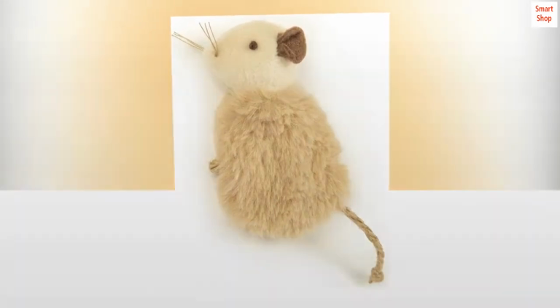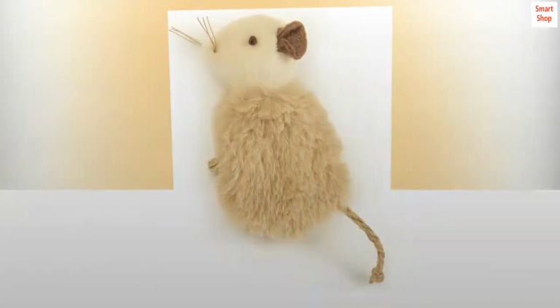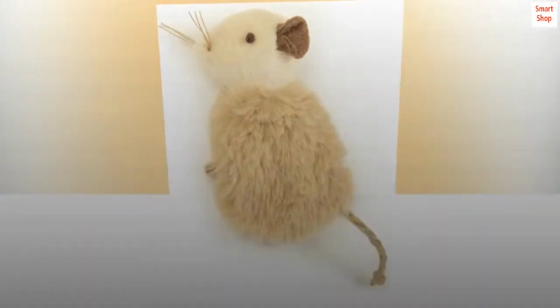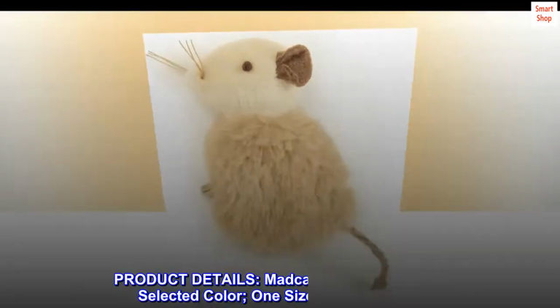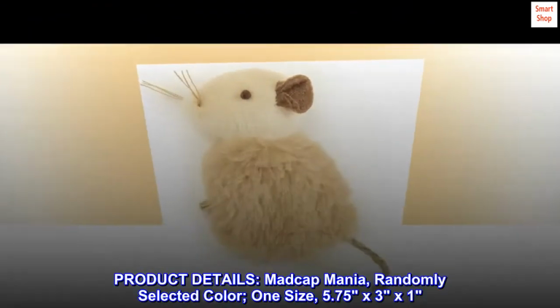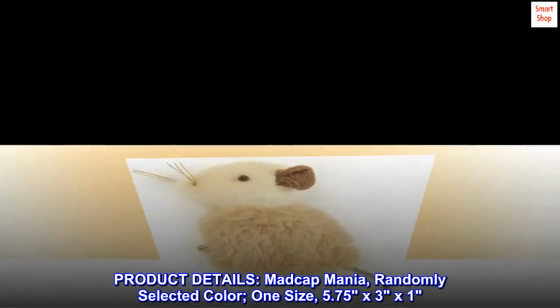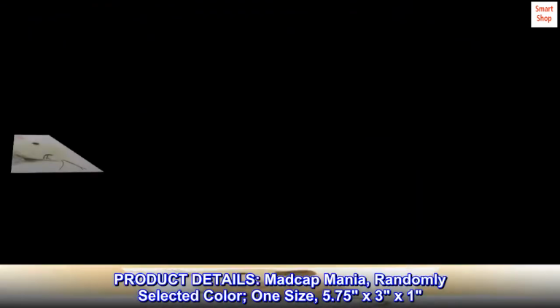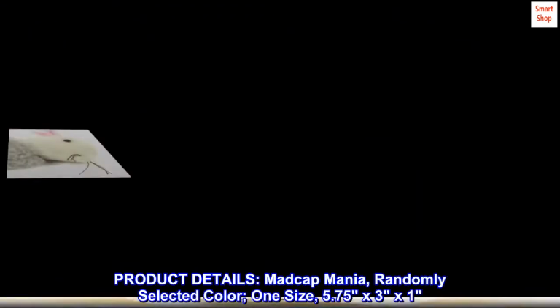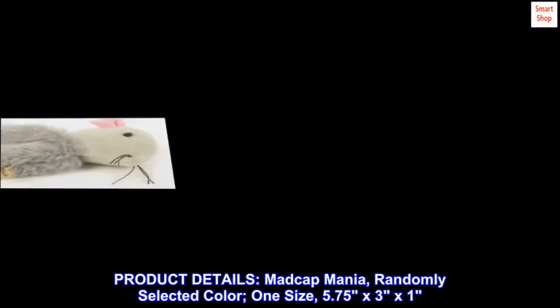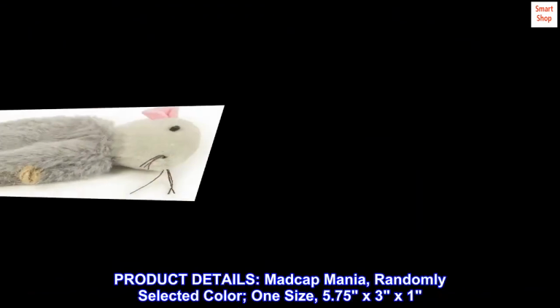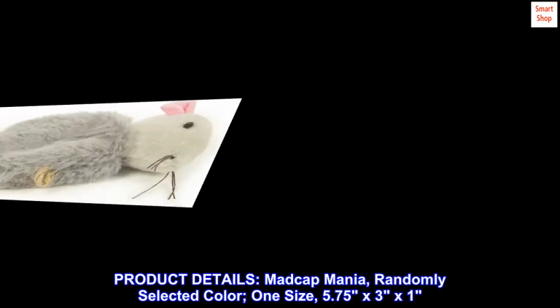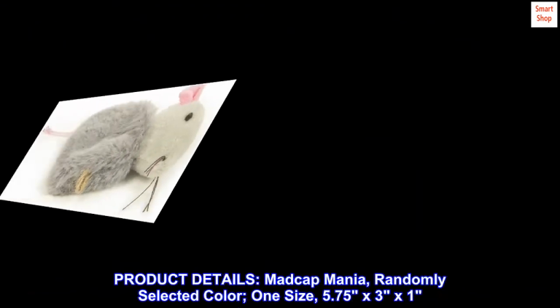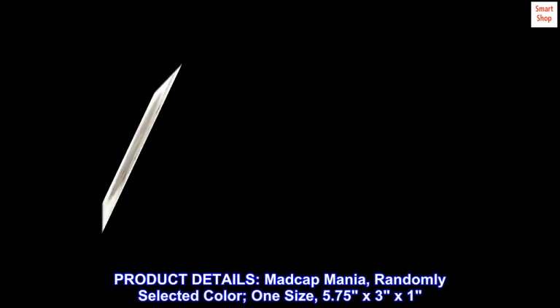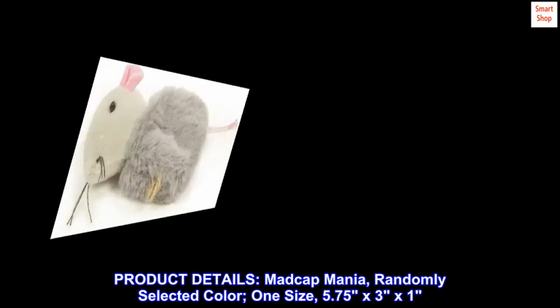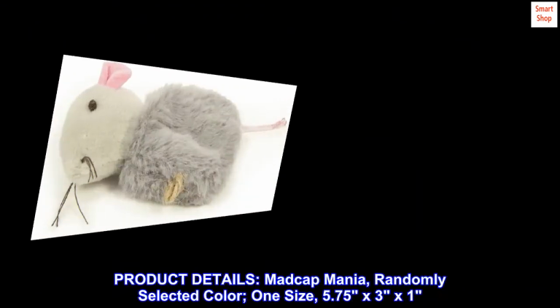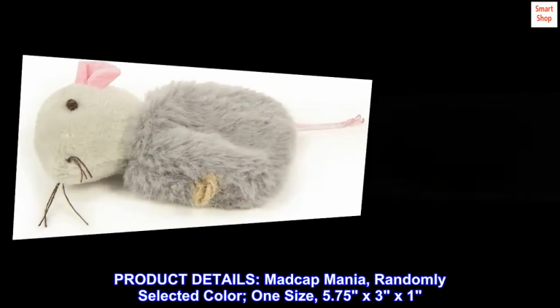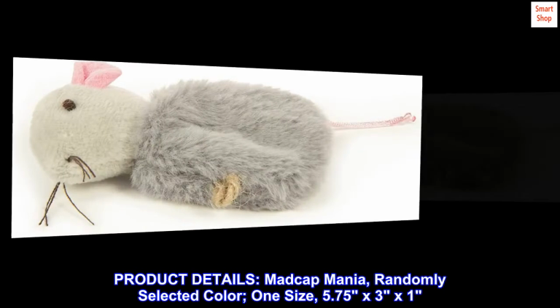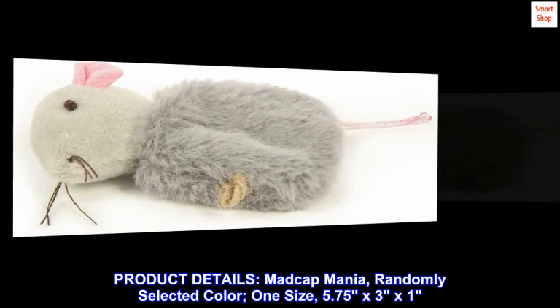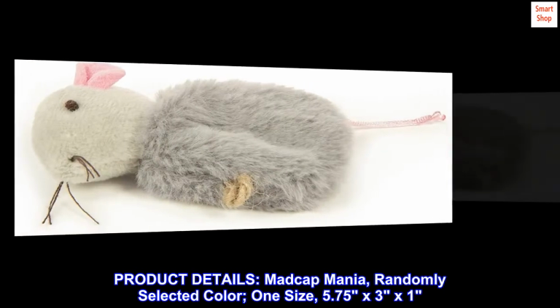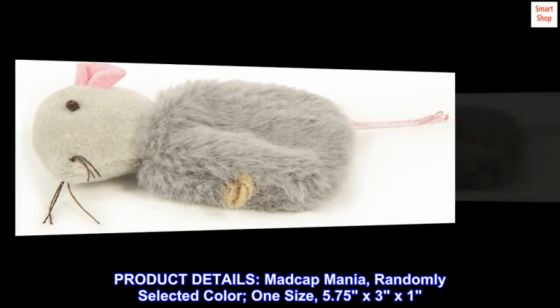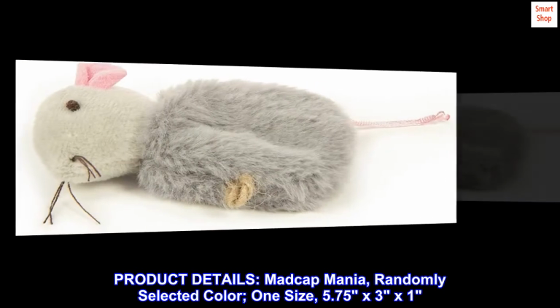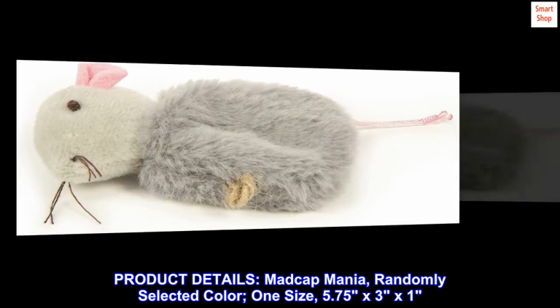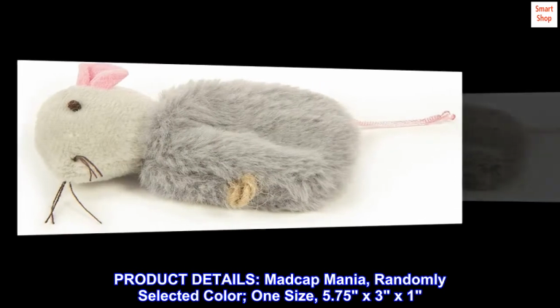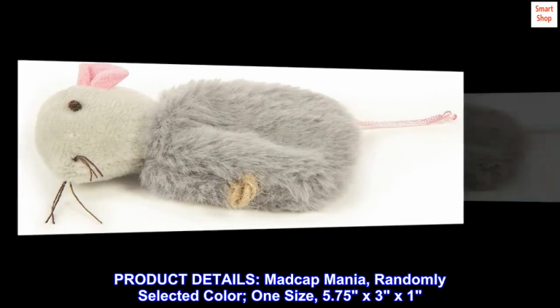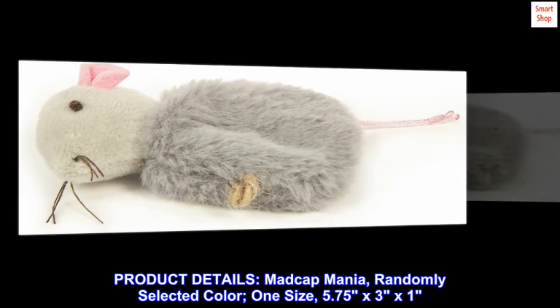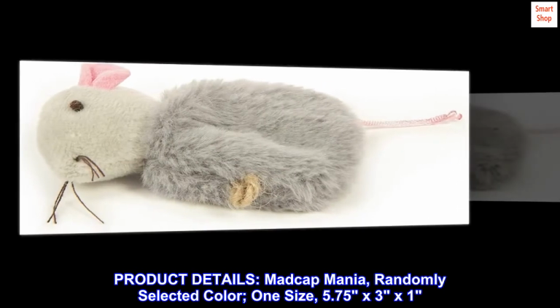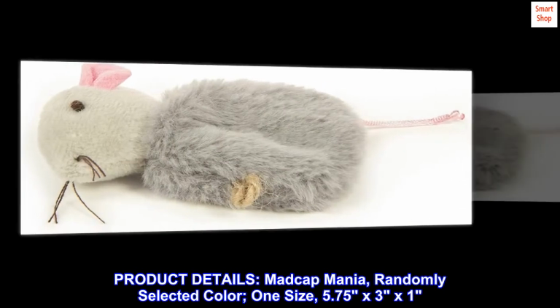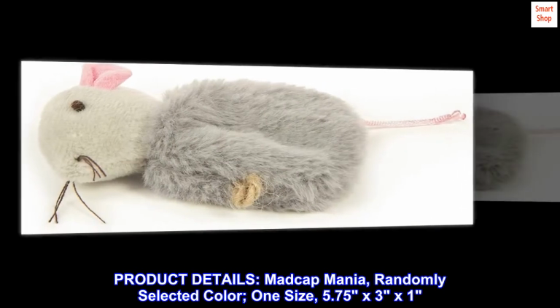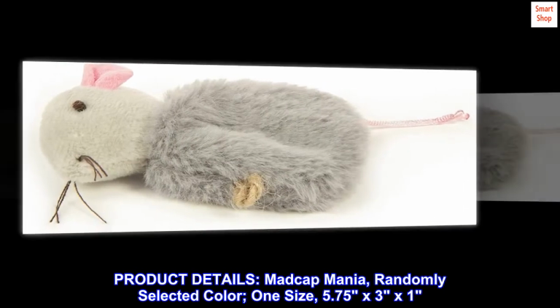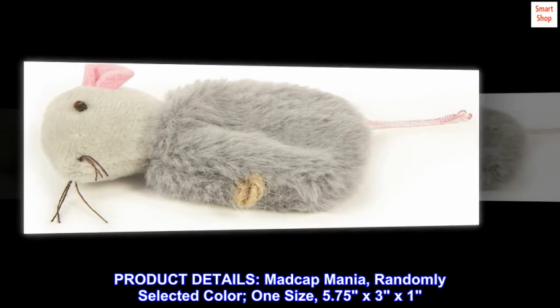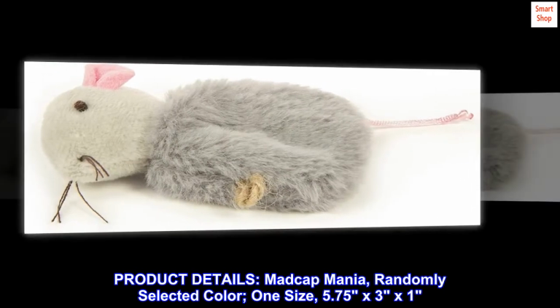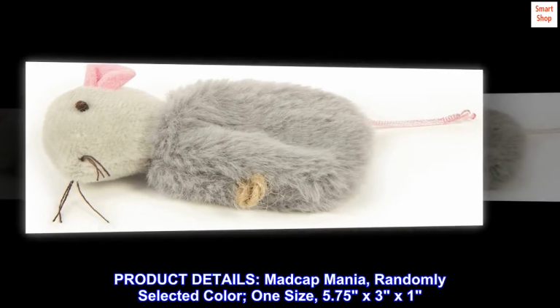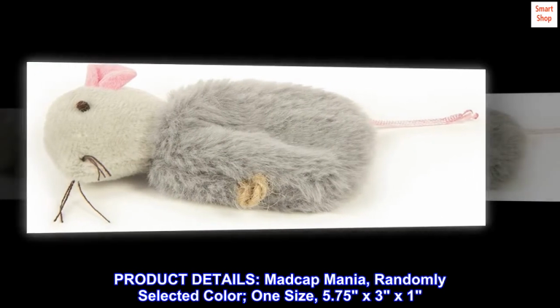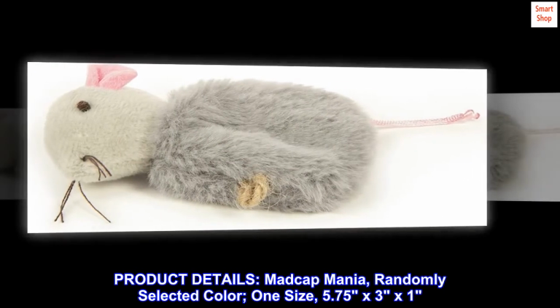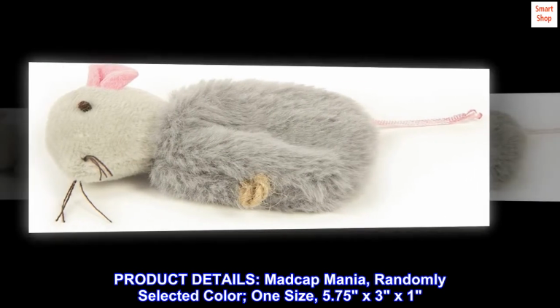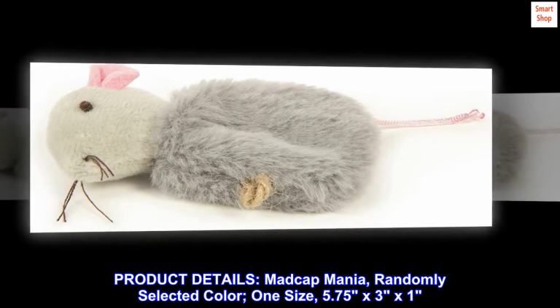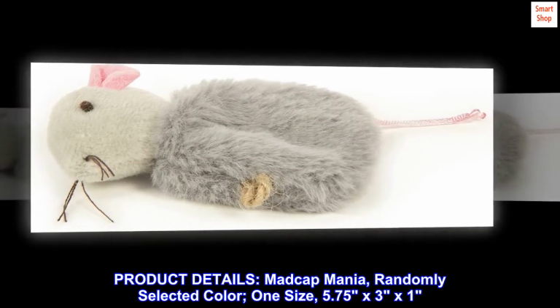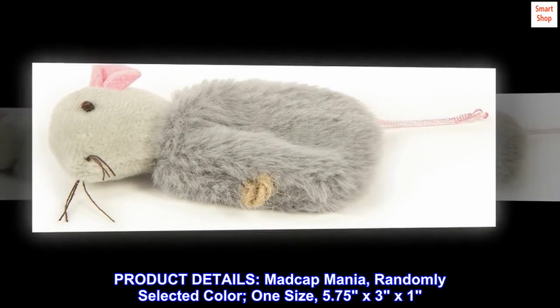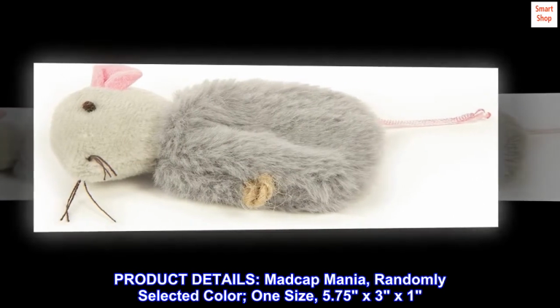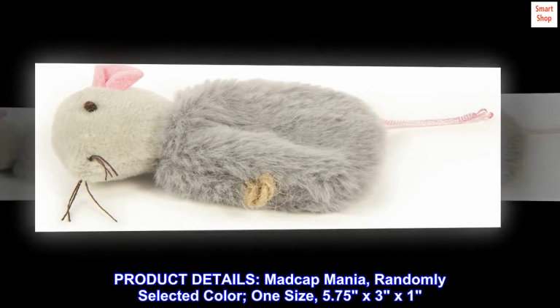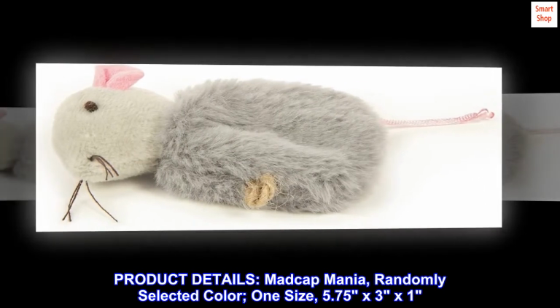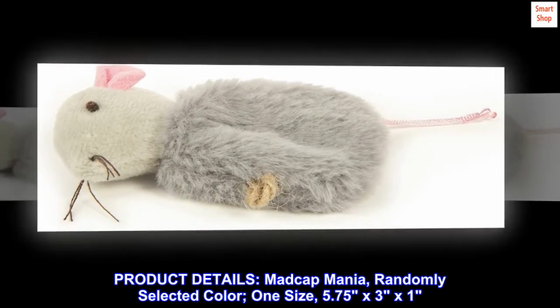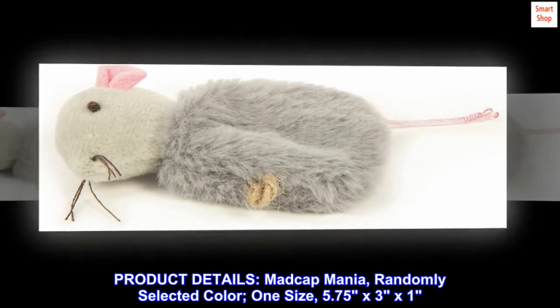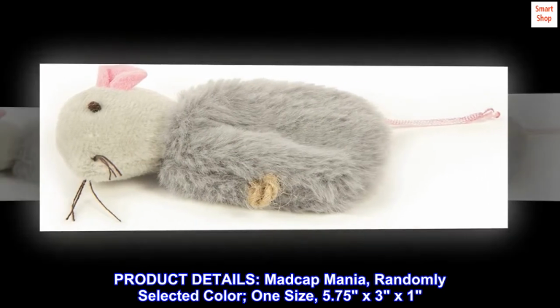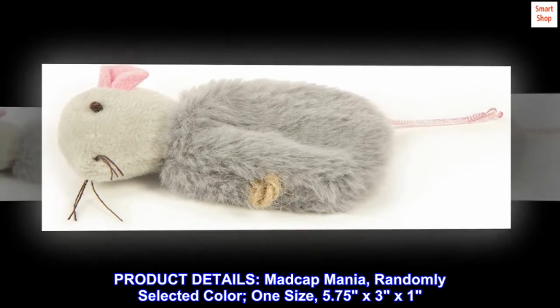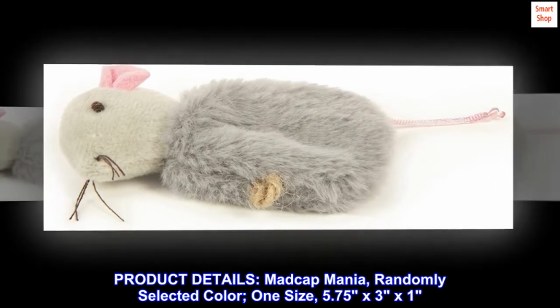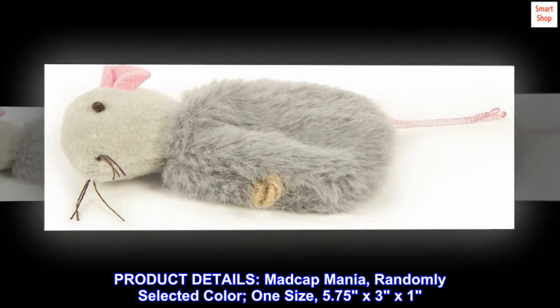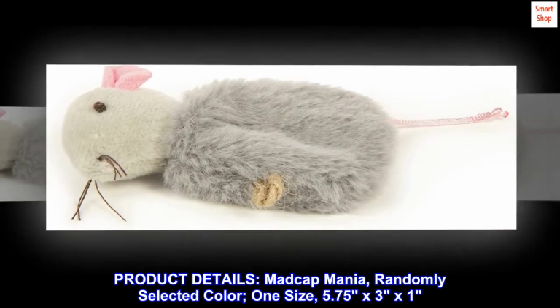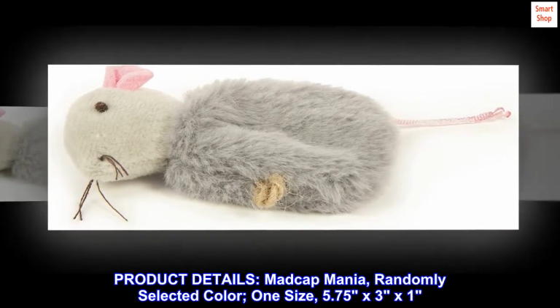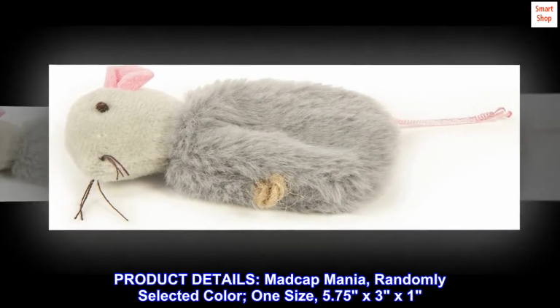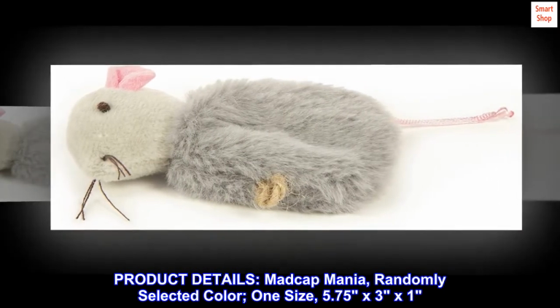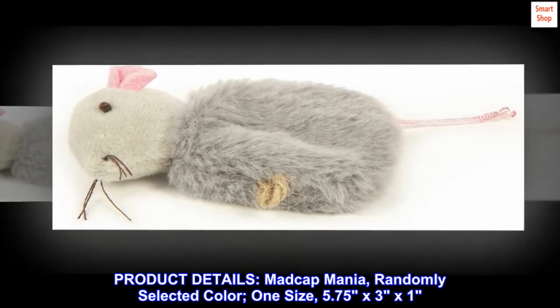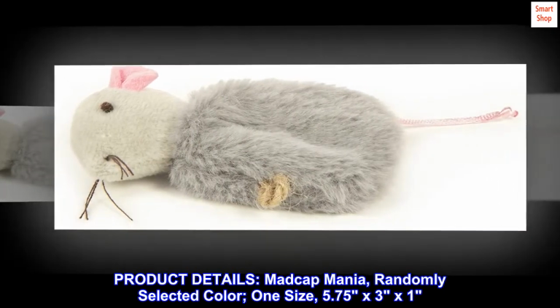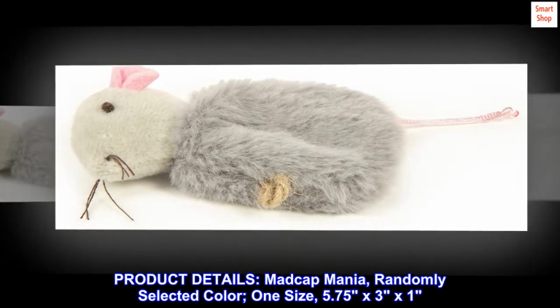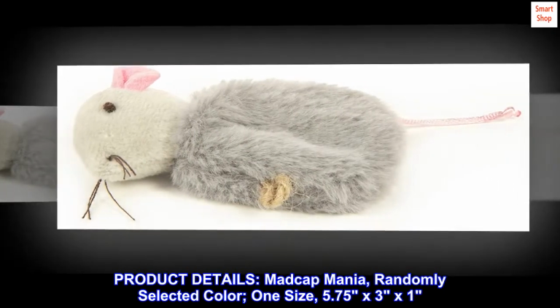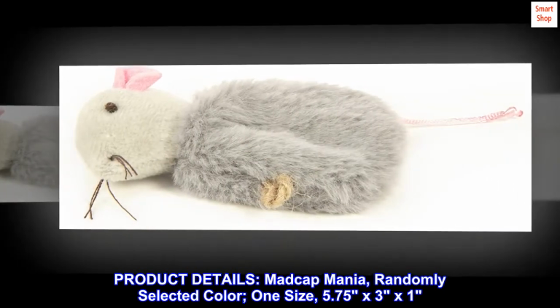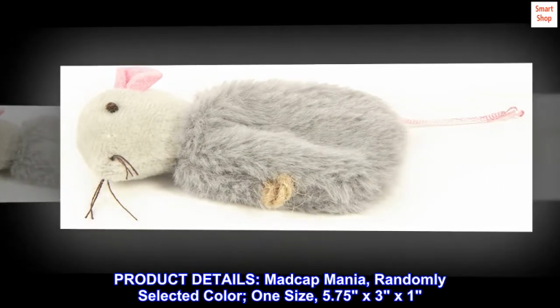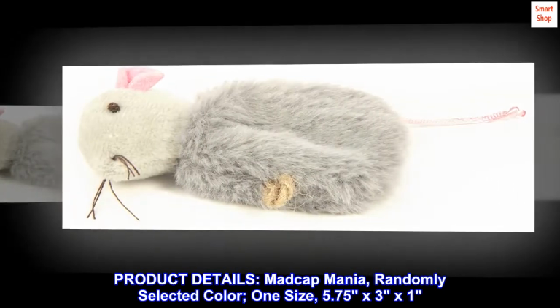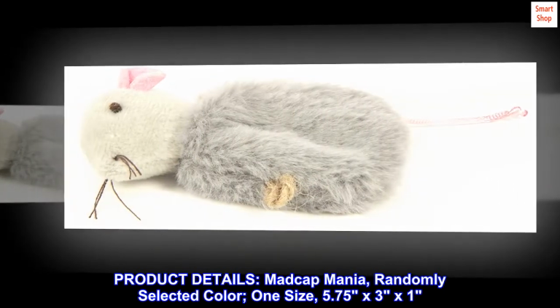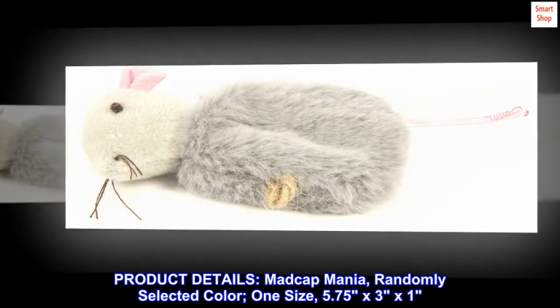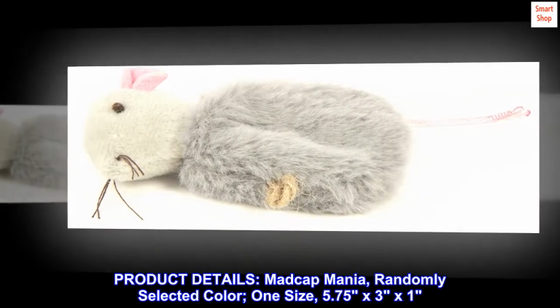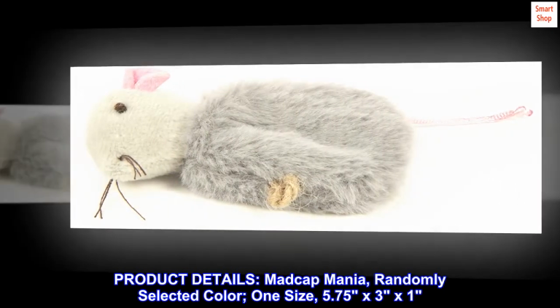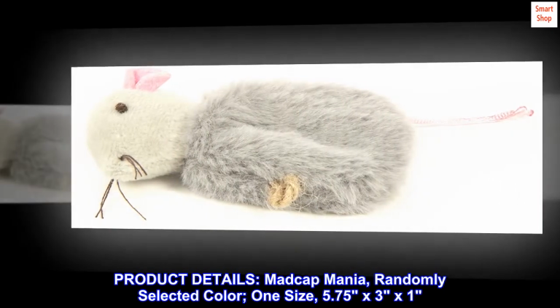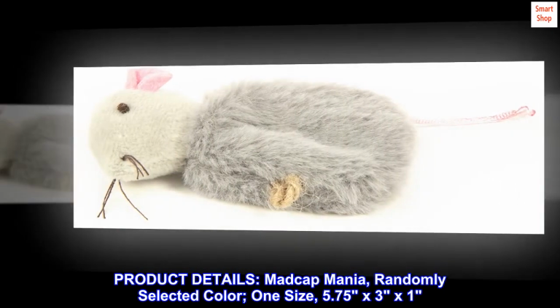Product details. Madcap Mania. Randomly selected color. One size, 5.75x3x1.